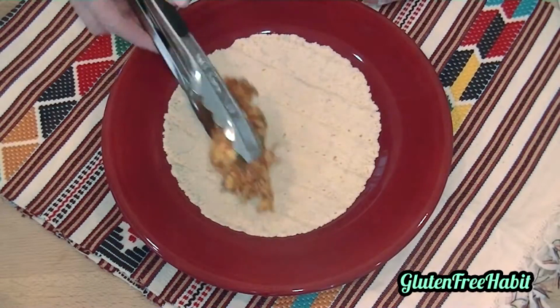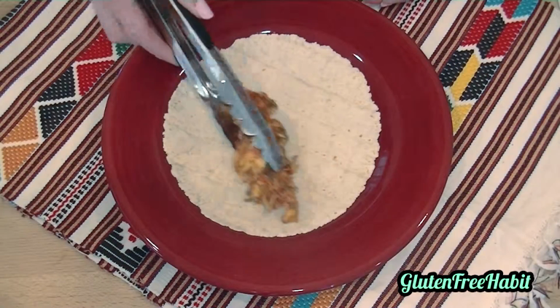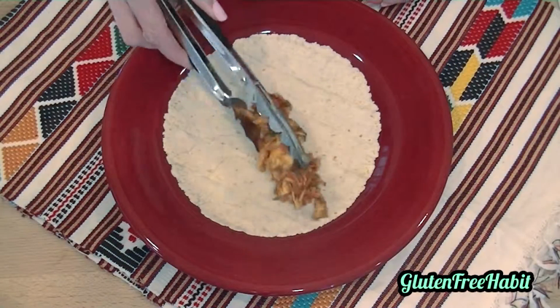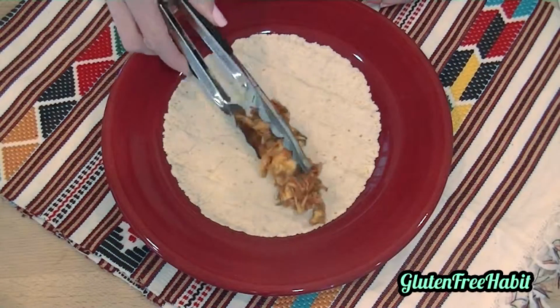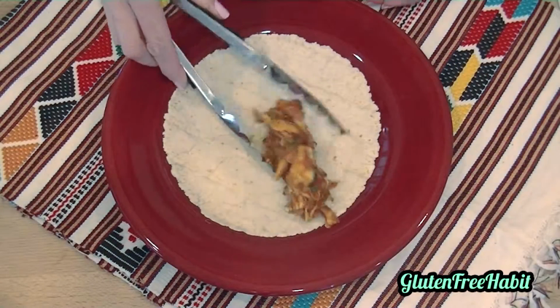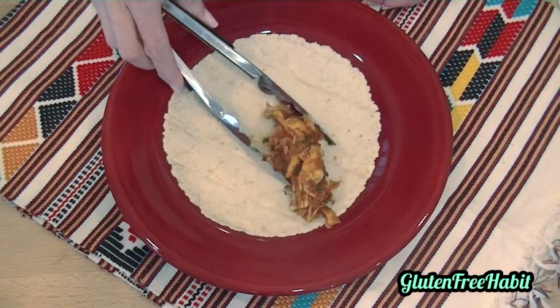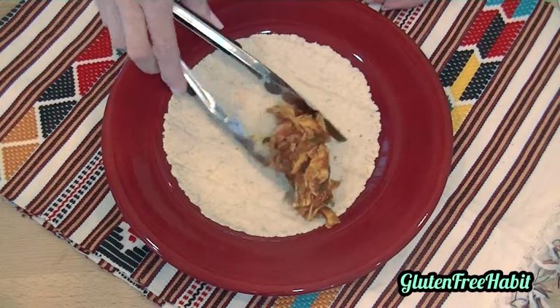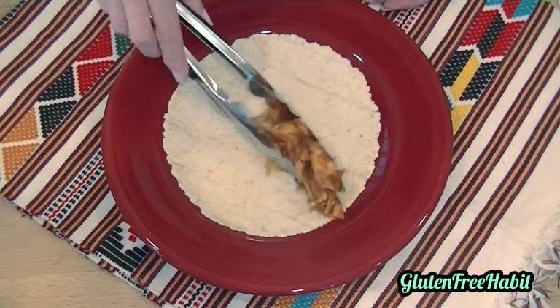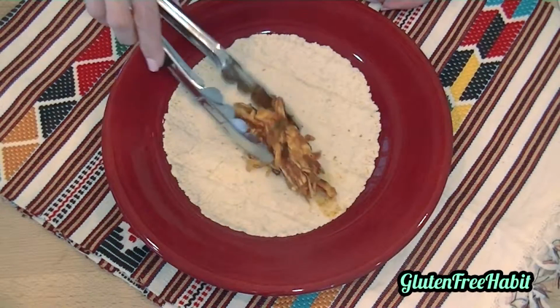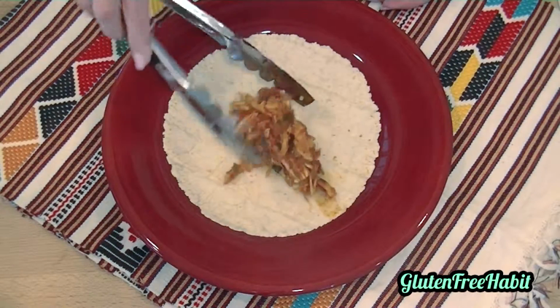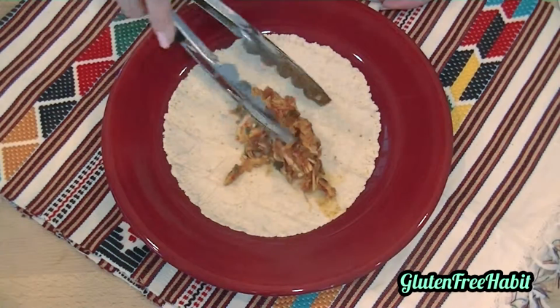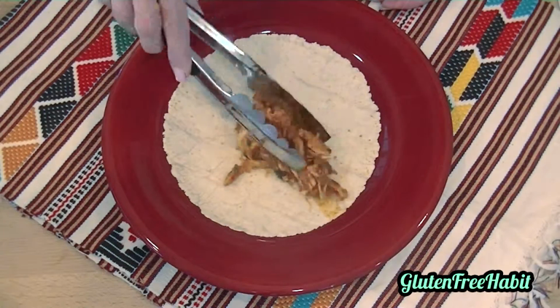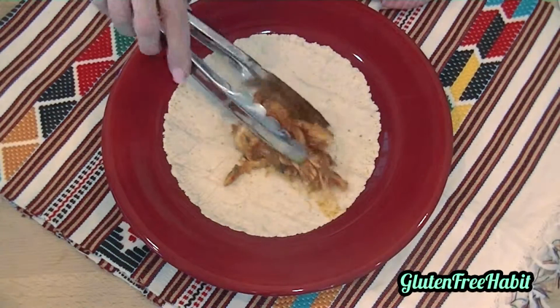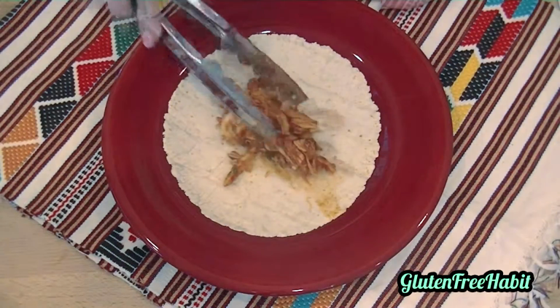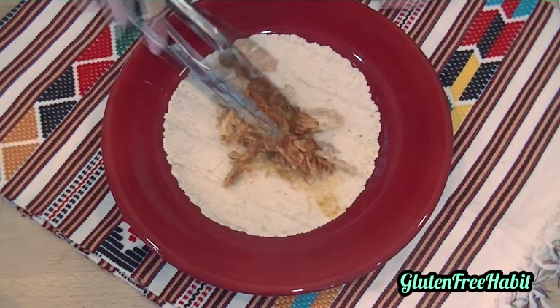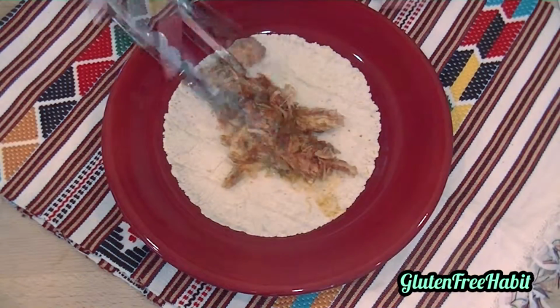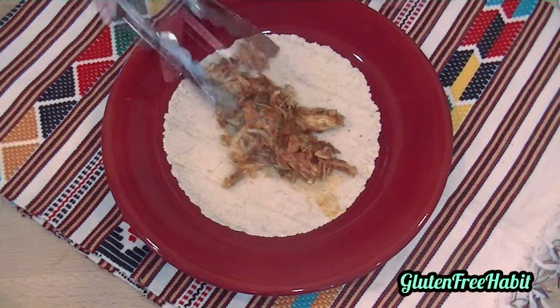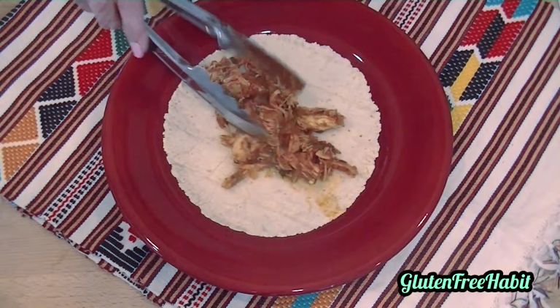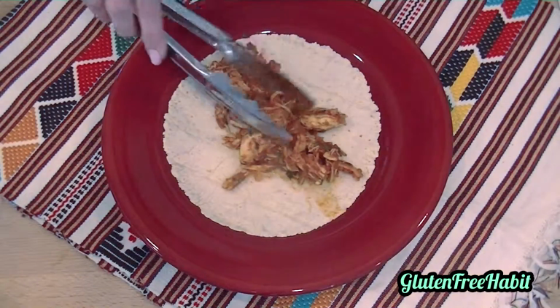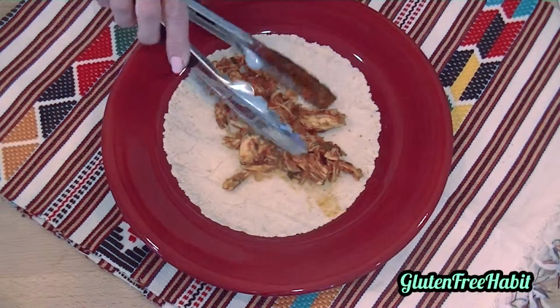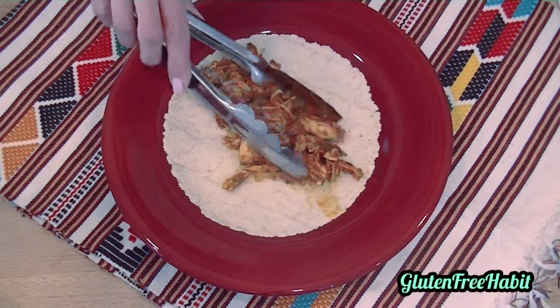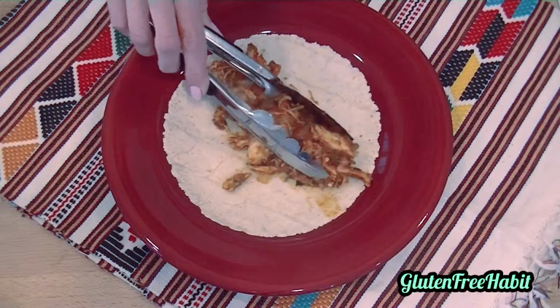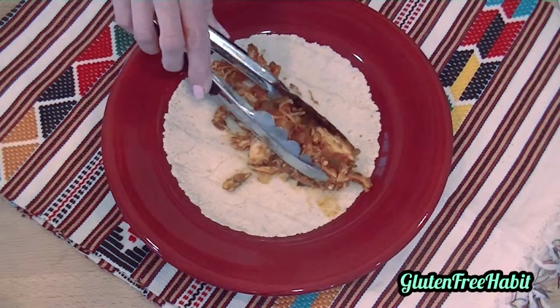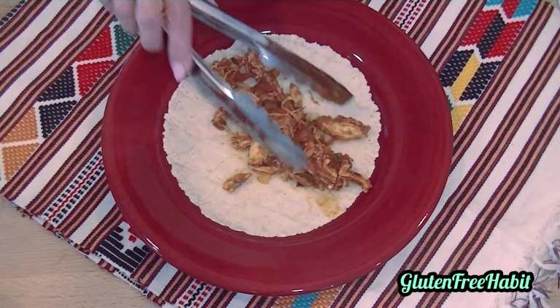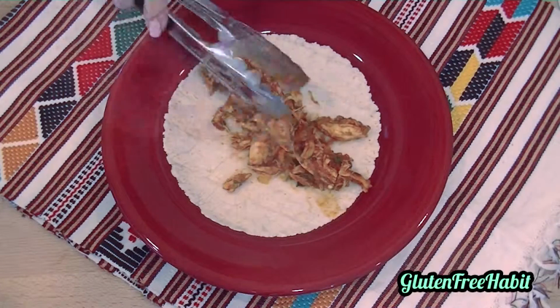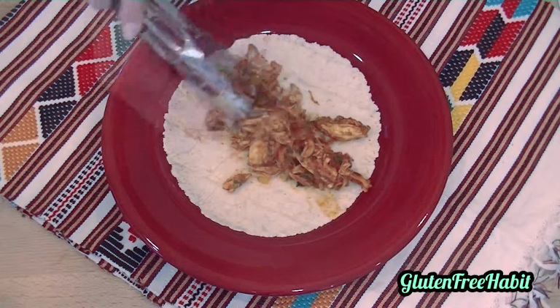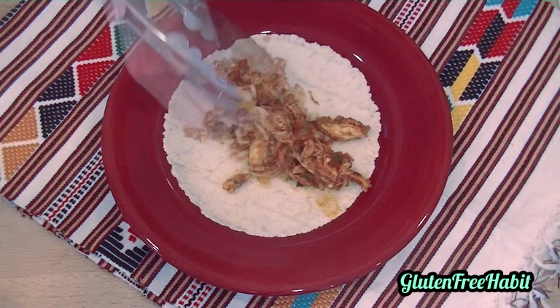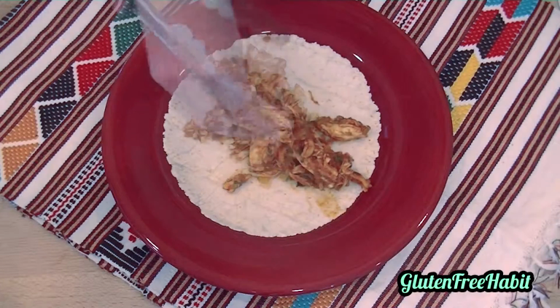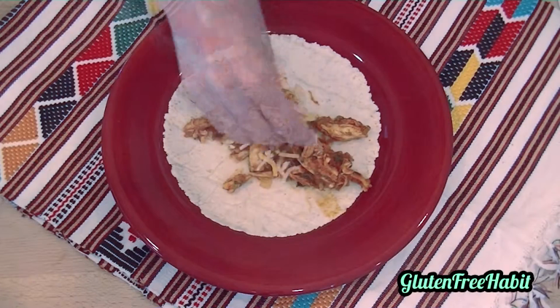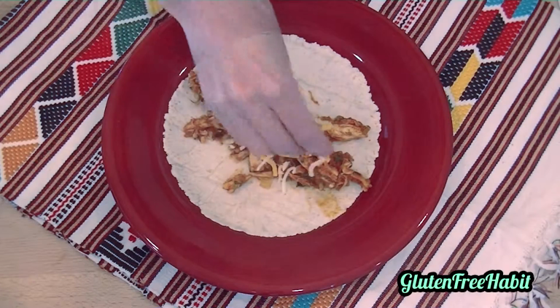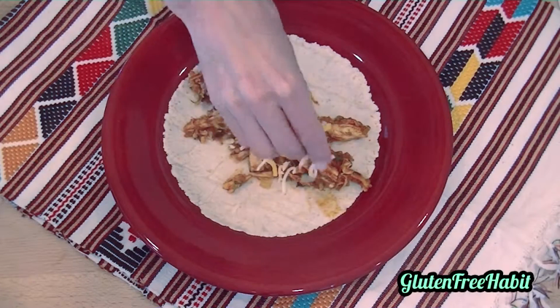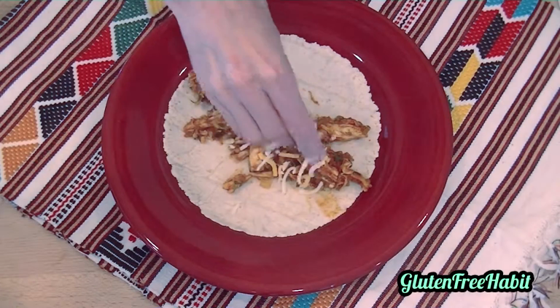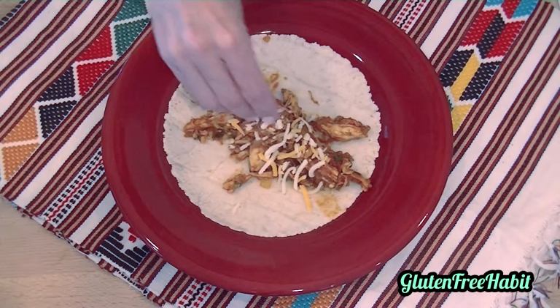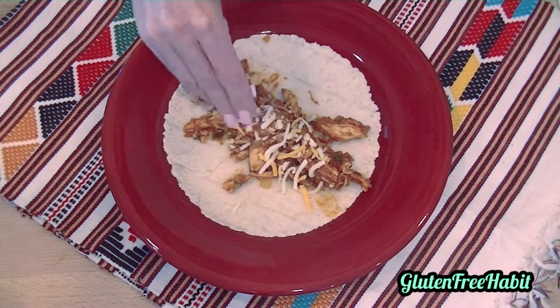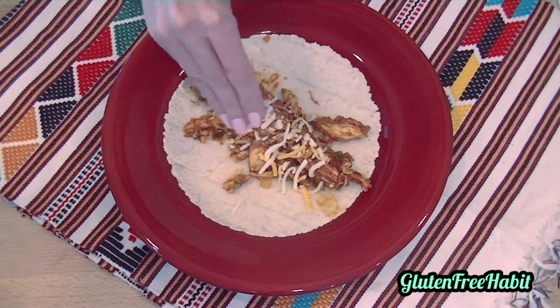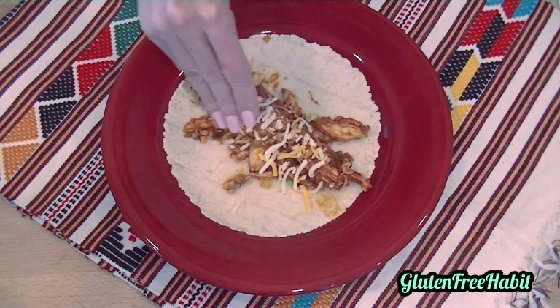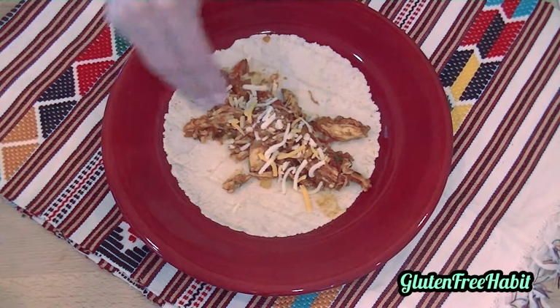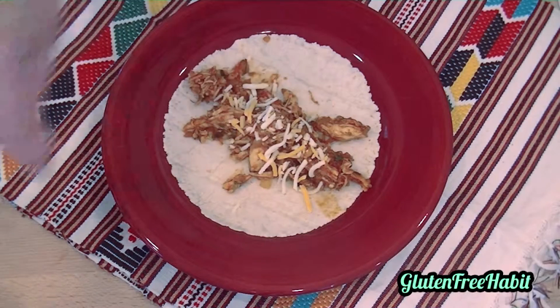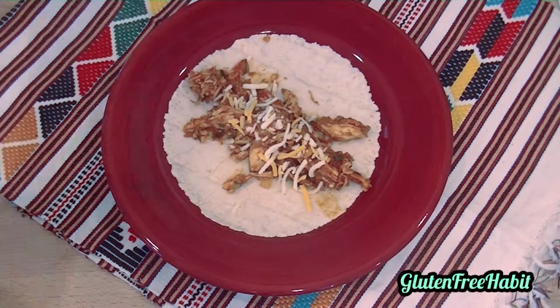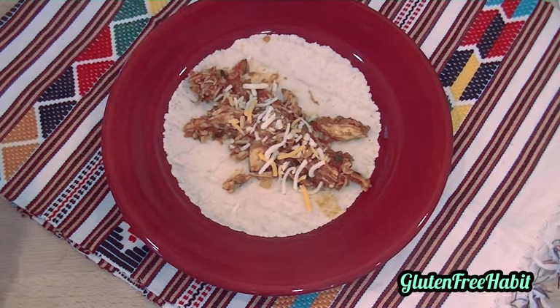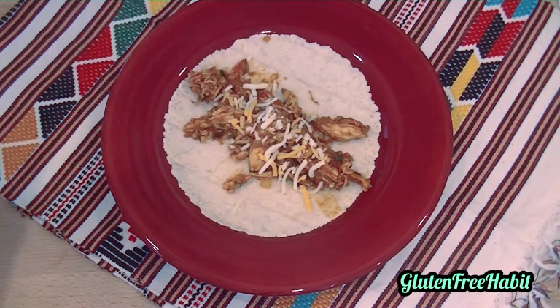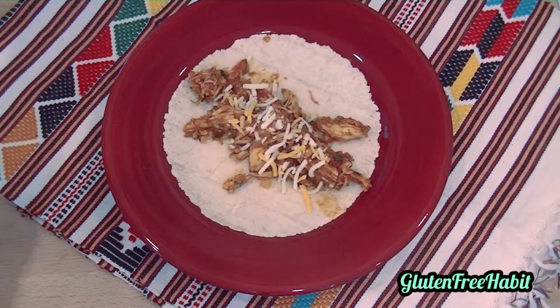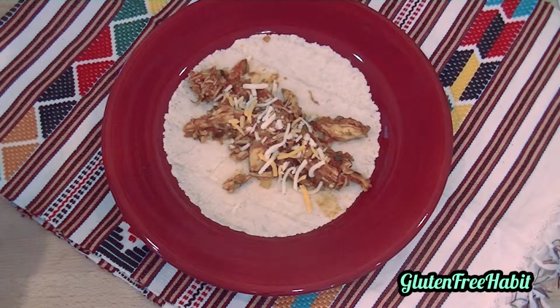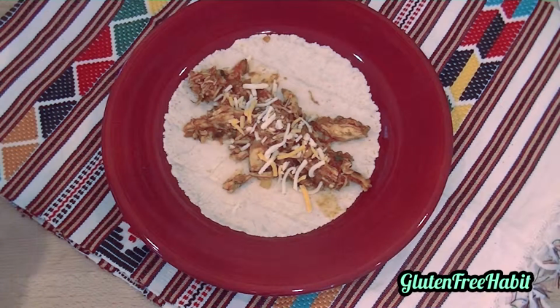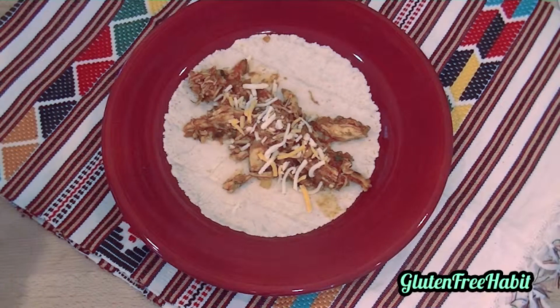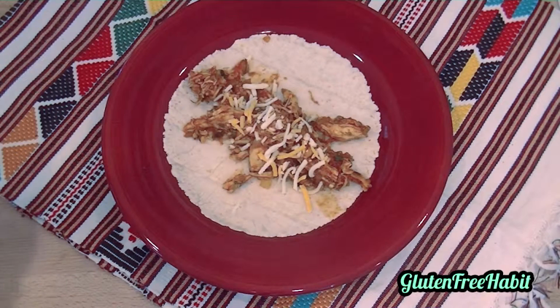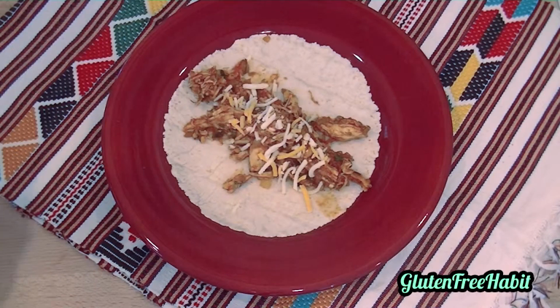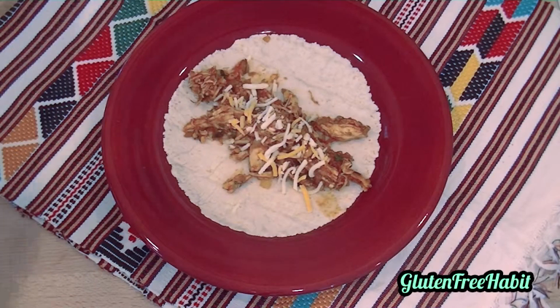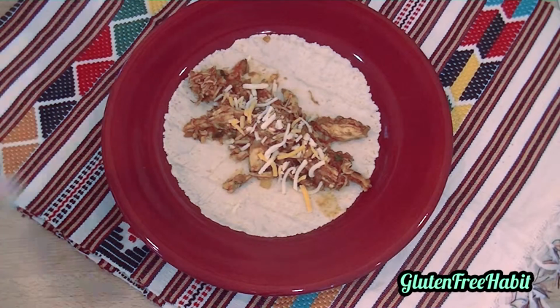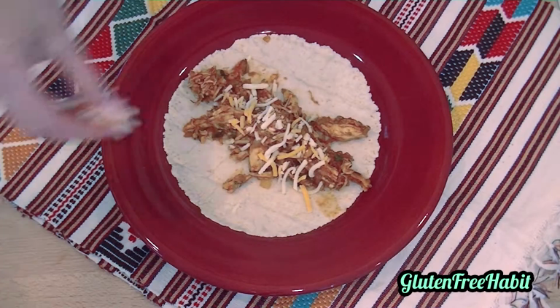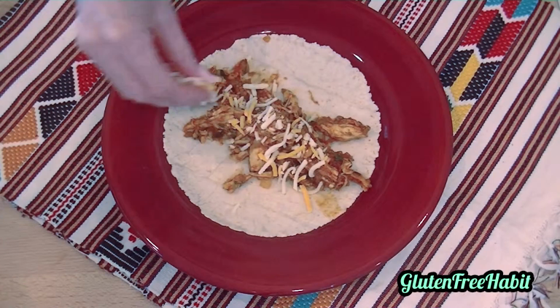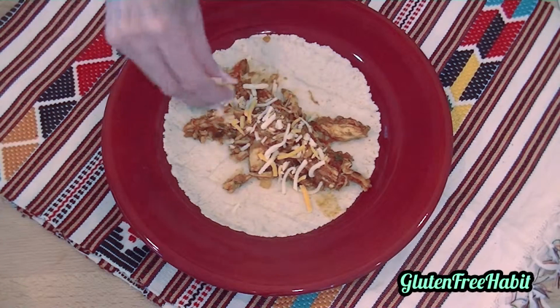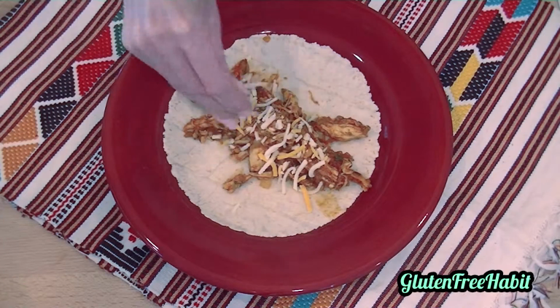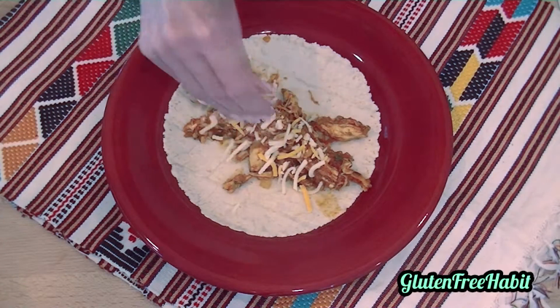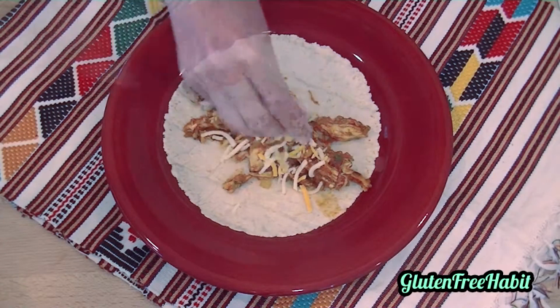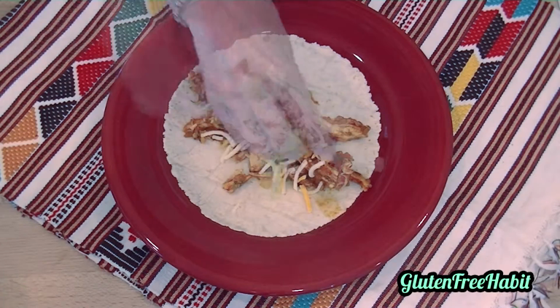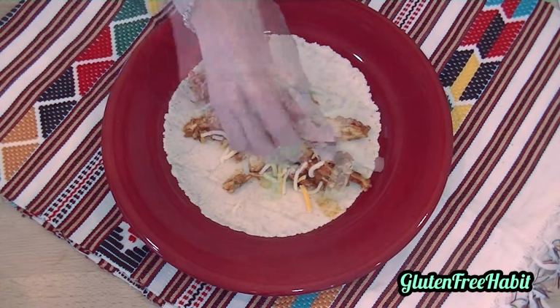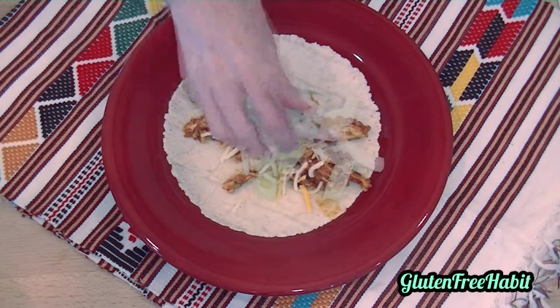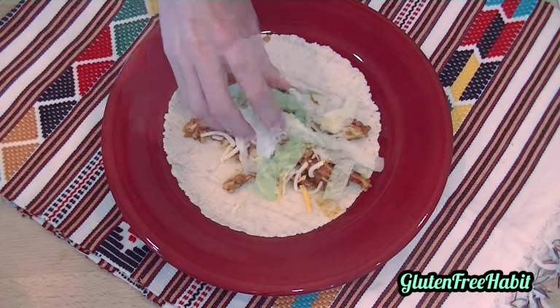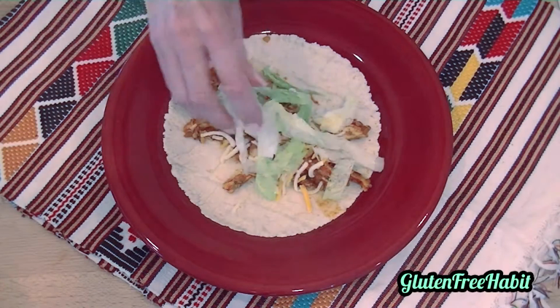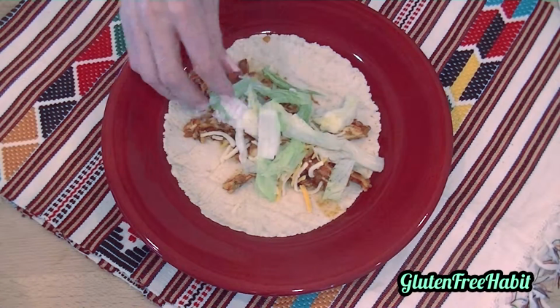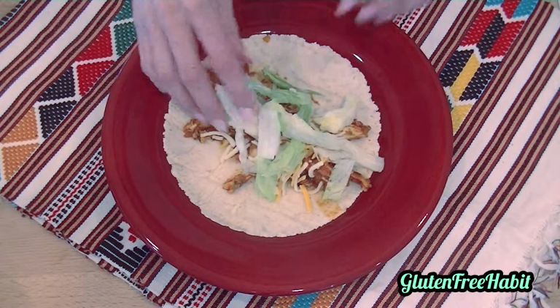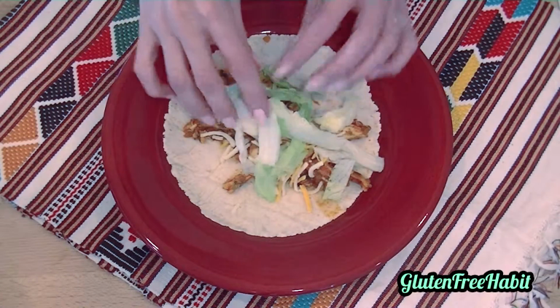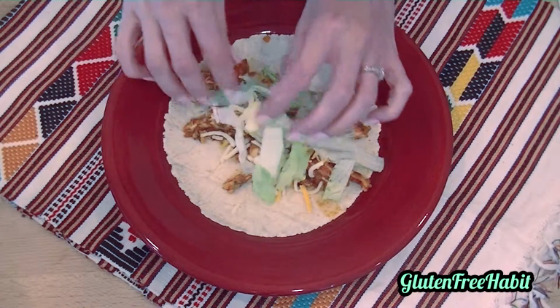Spoon some of the chicken mixture into a gluten-free tortilla and top with your favorite toppings. Today I'm using shredded cheese, lettuce, and salsa.